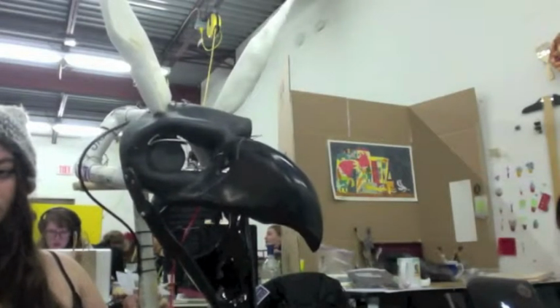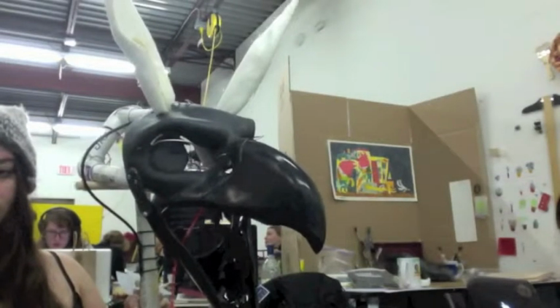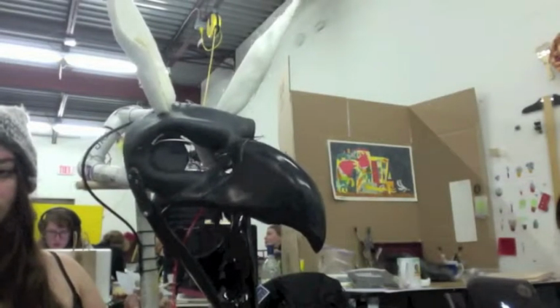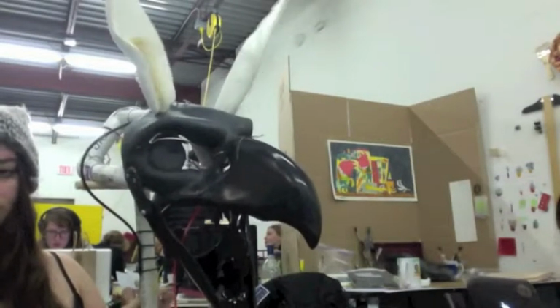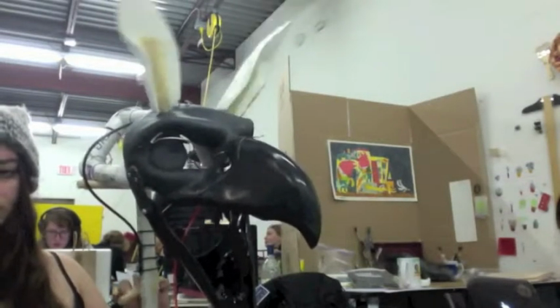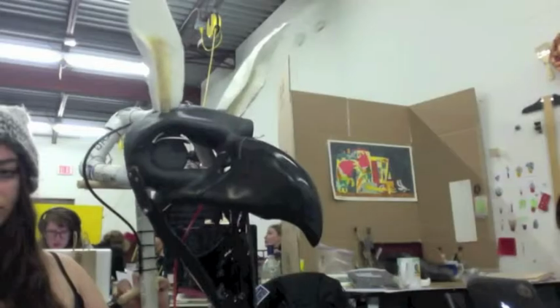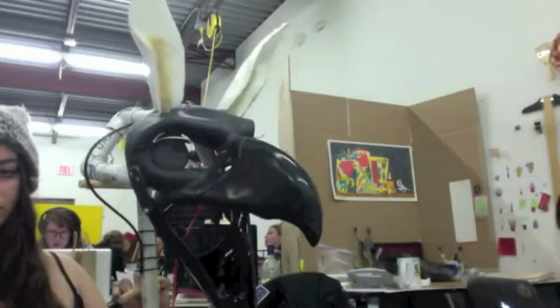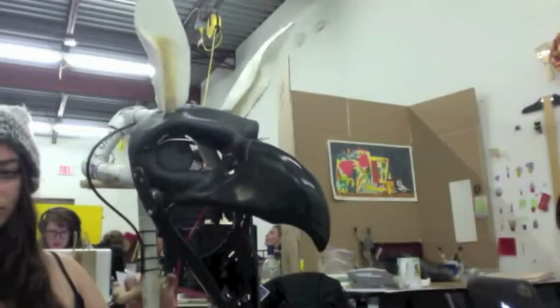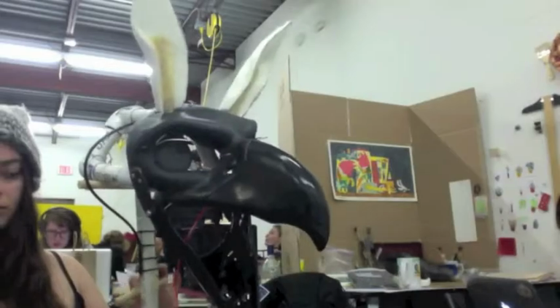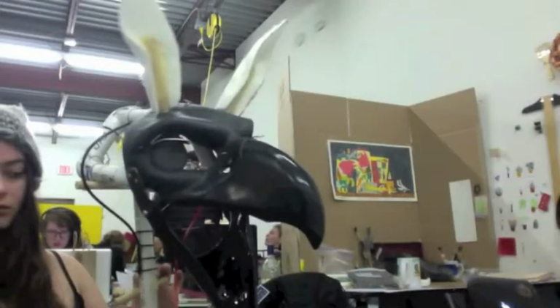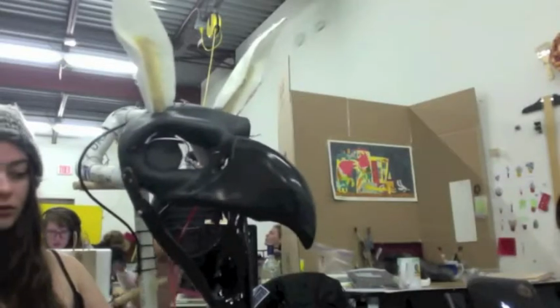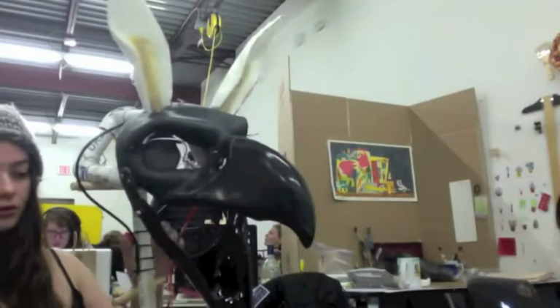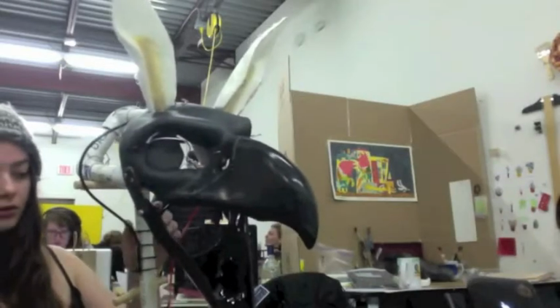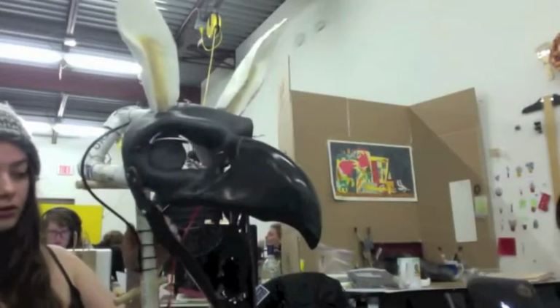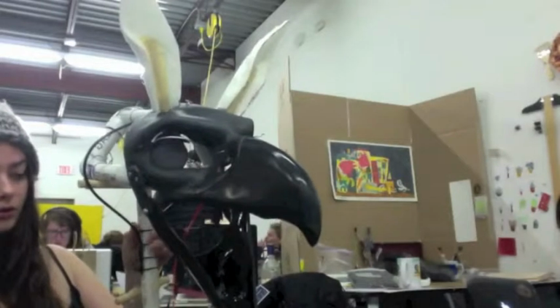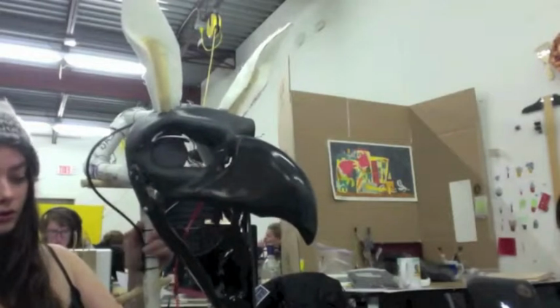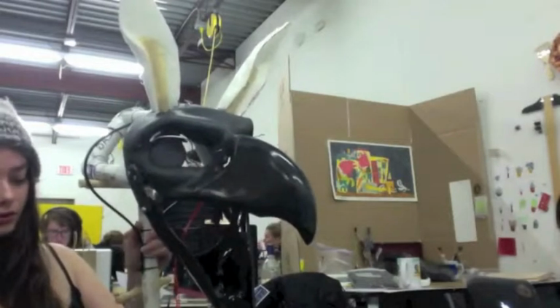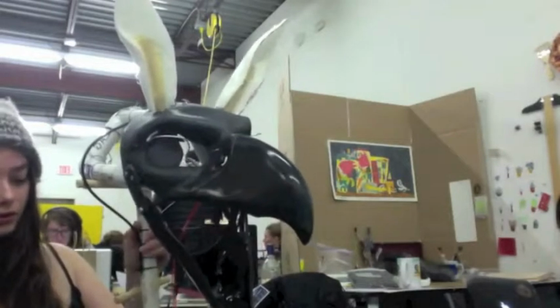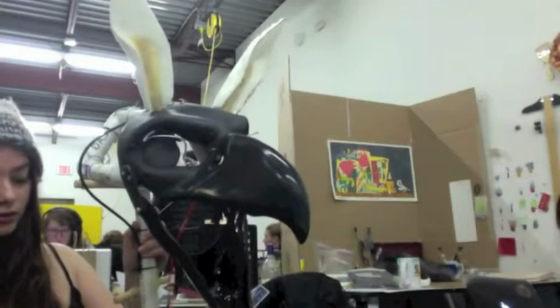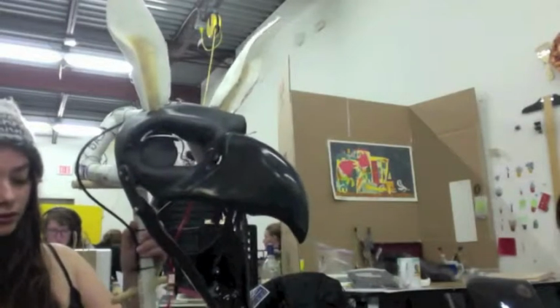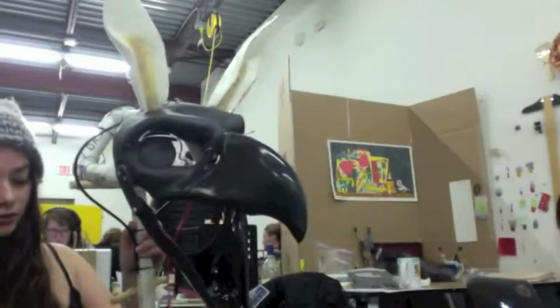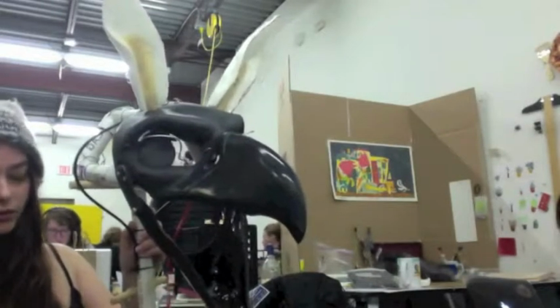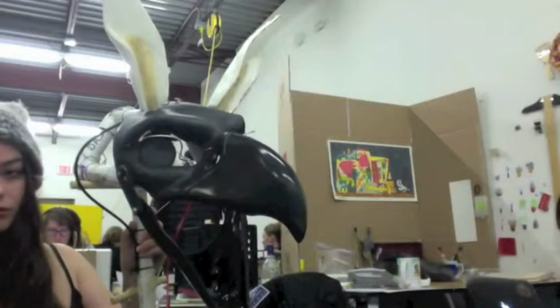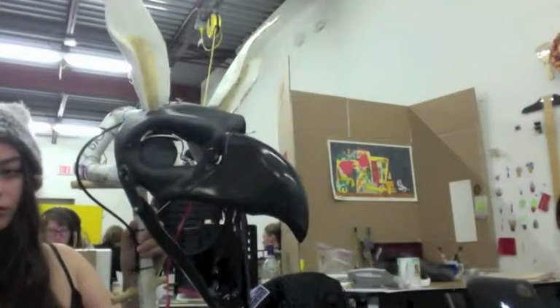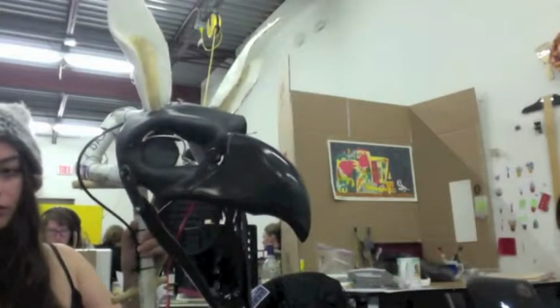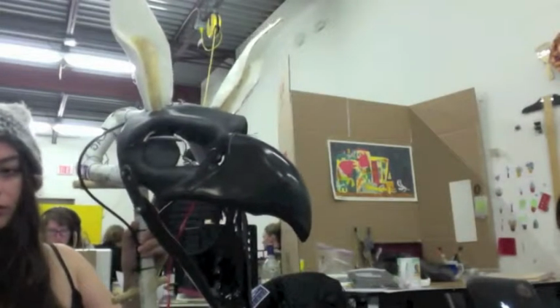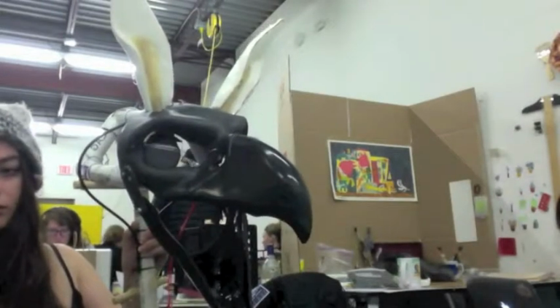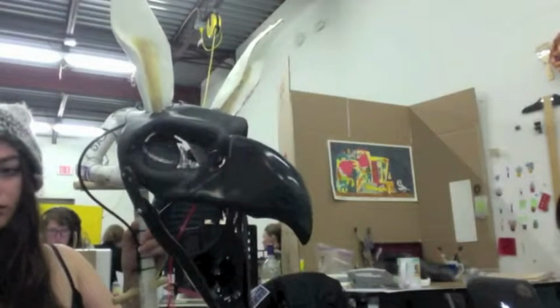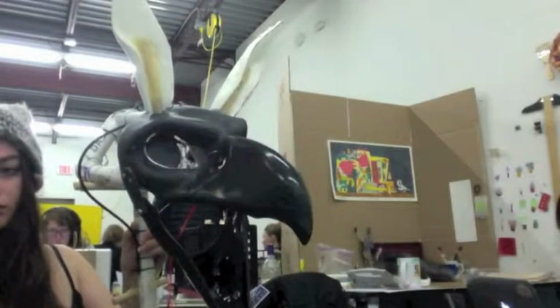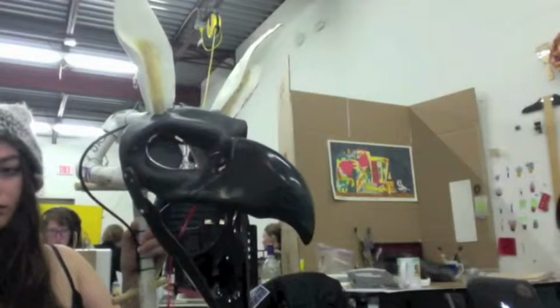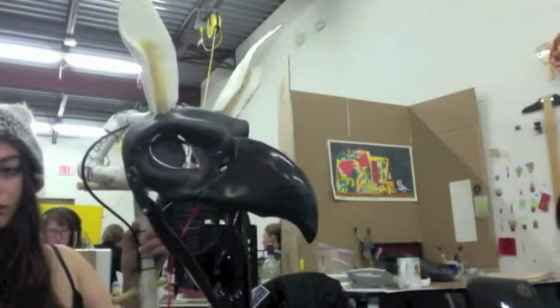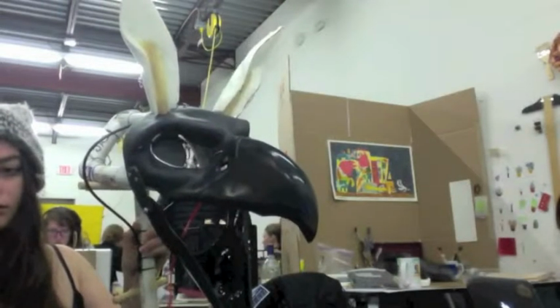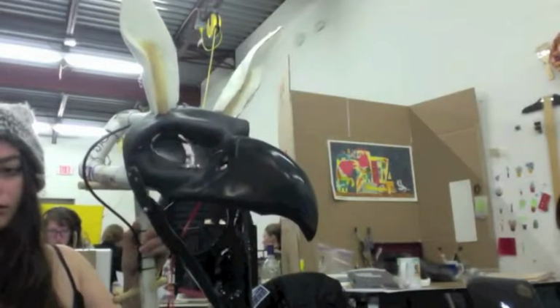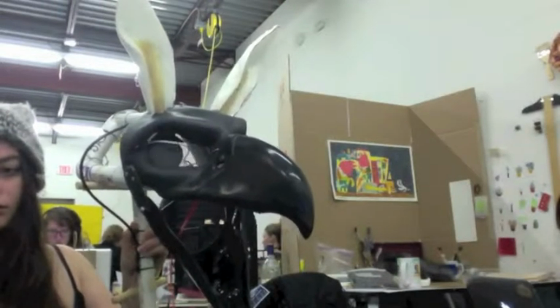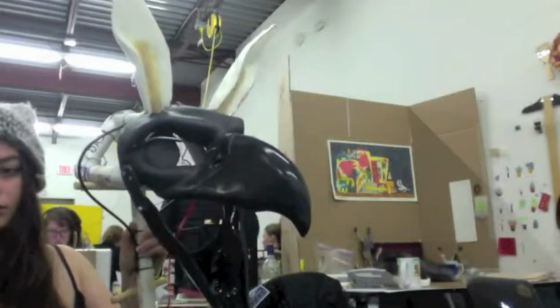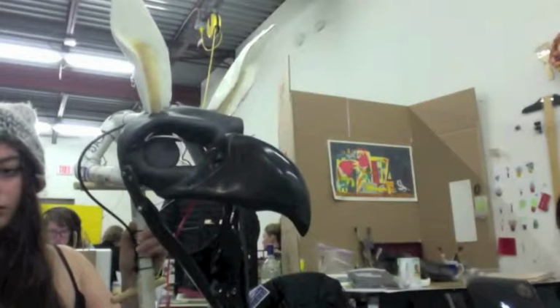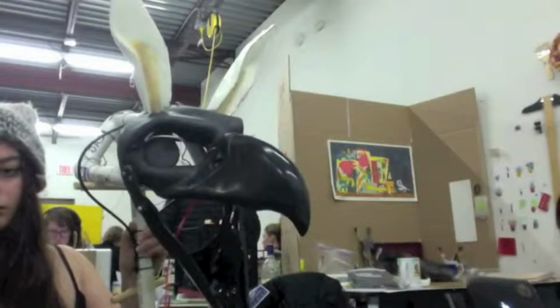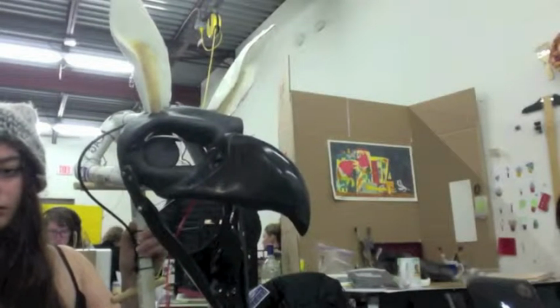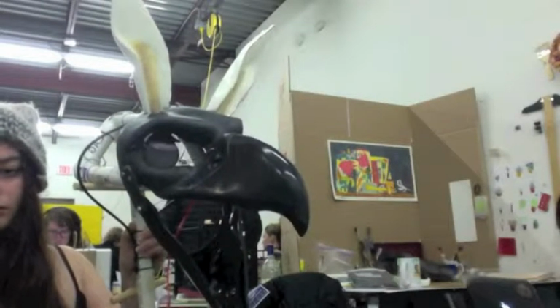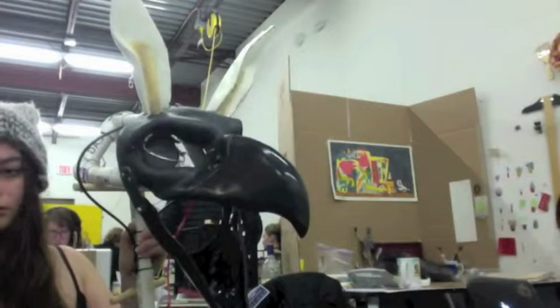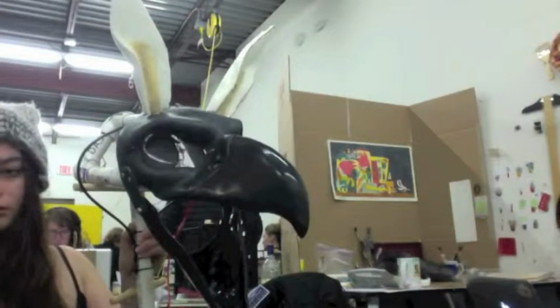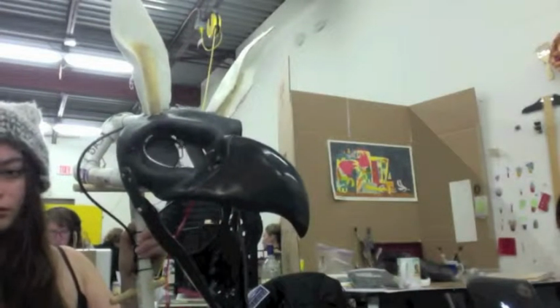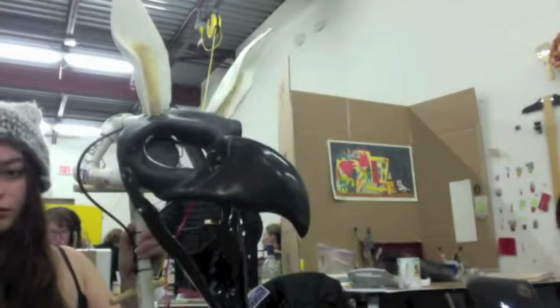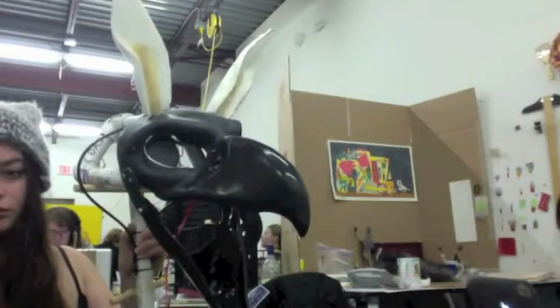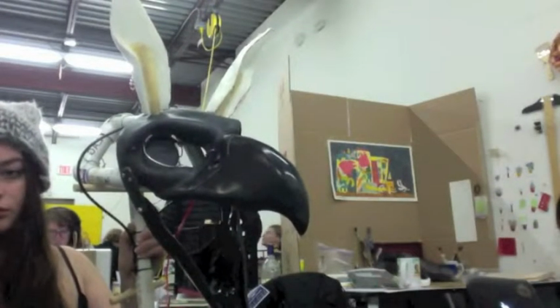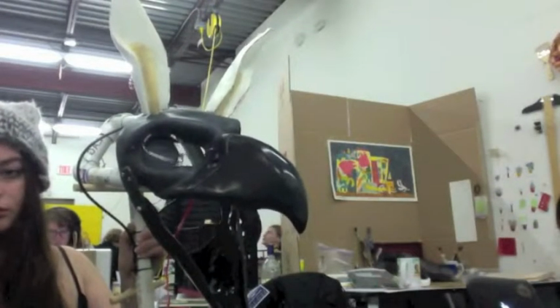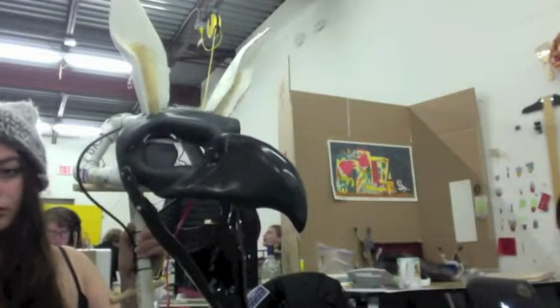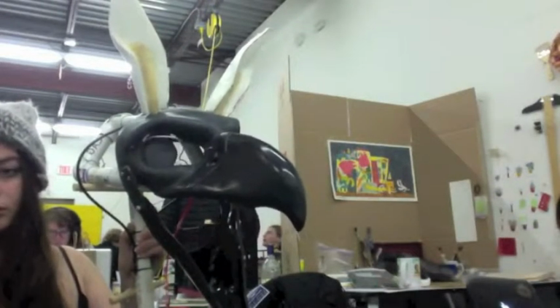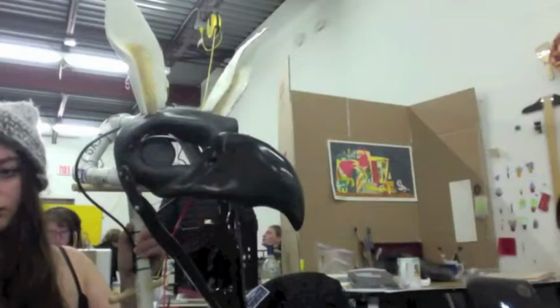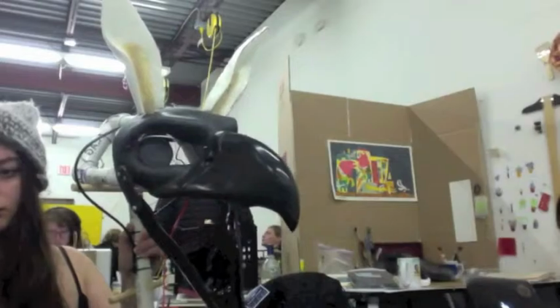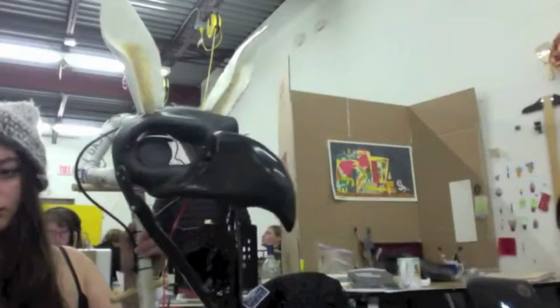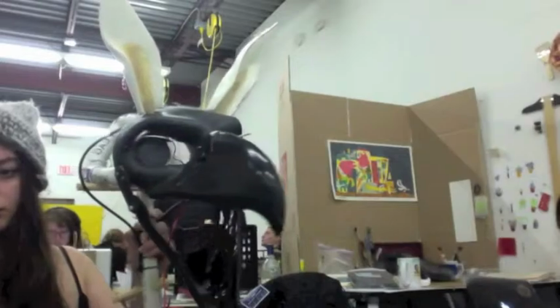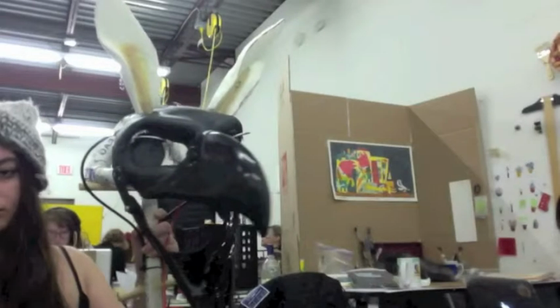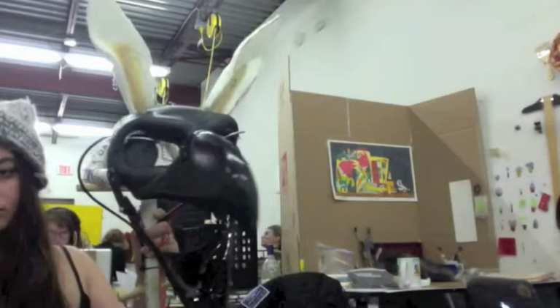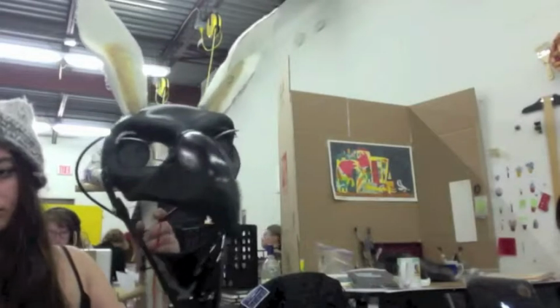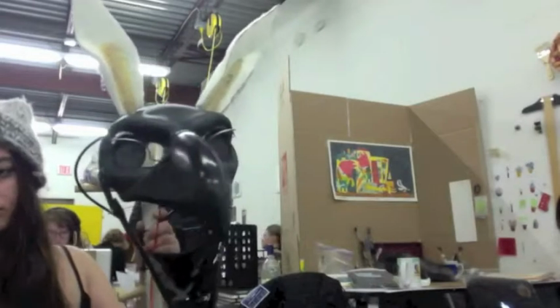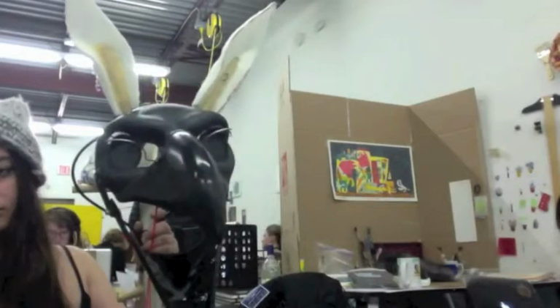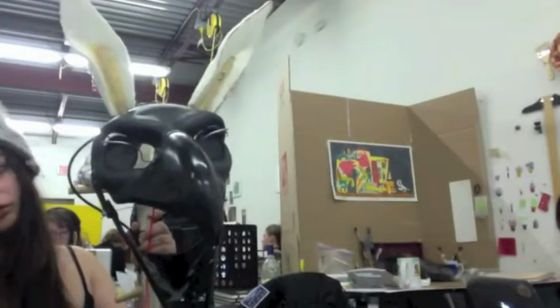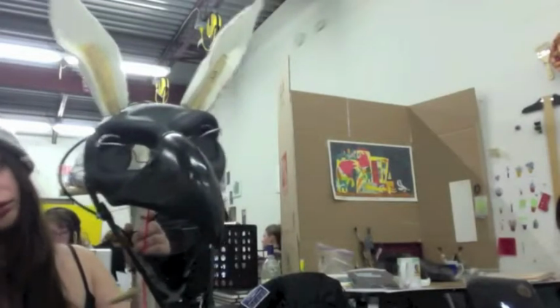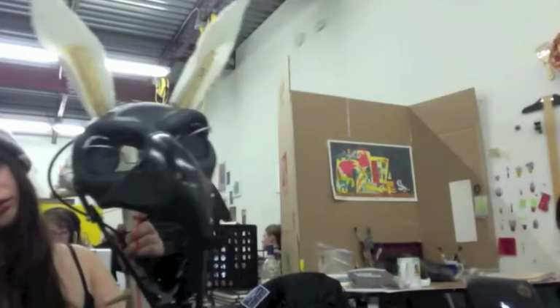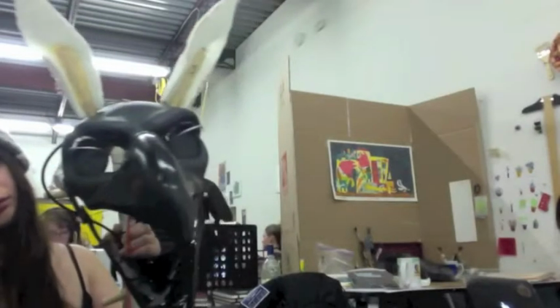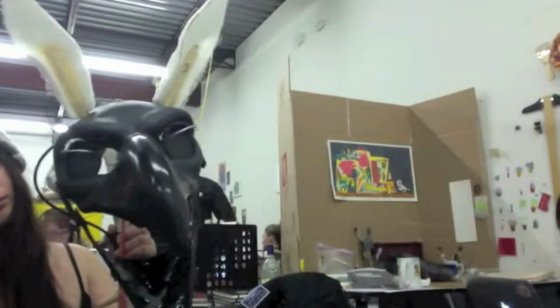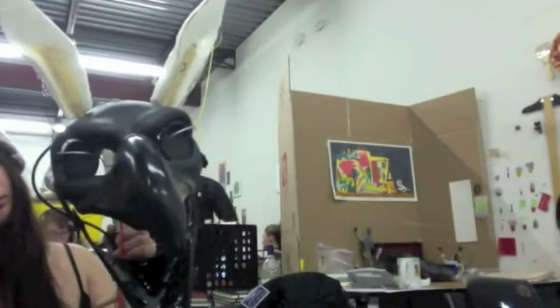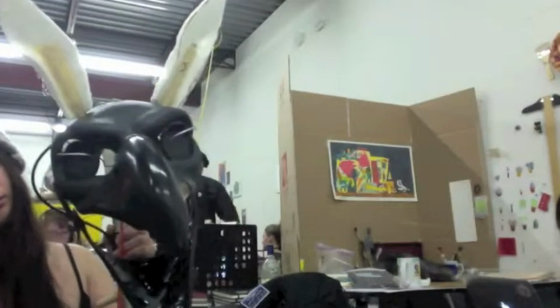I wanted to create as lifelike a creature as possible with moving eyes, ears, mouth, feet, and tail.